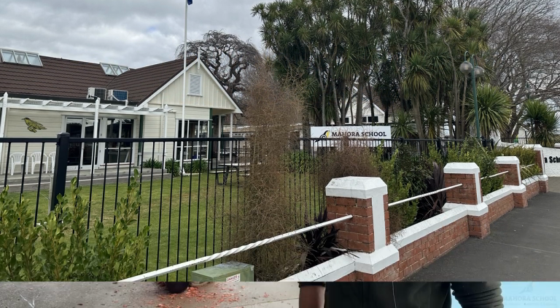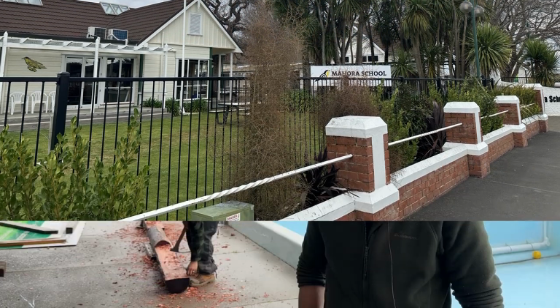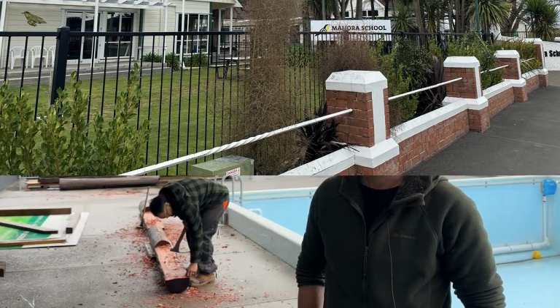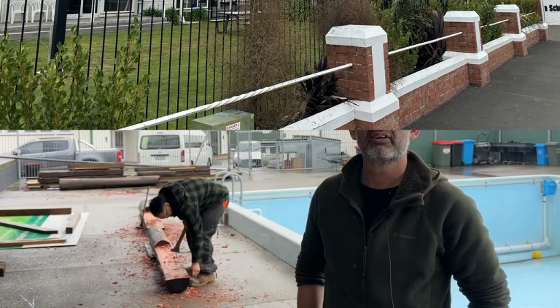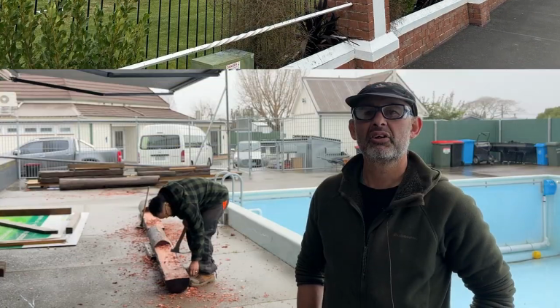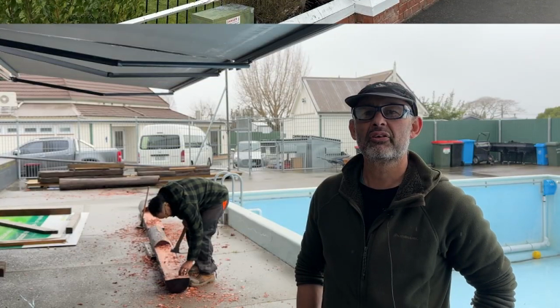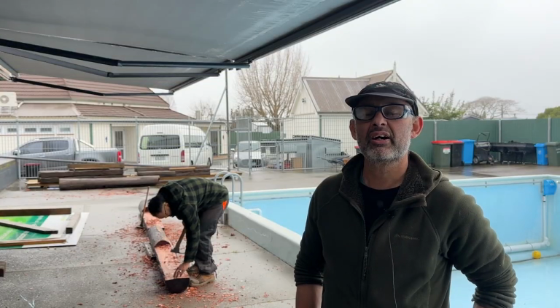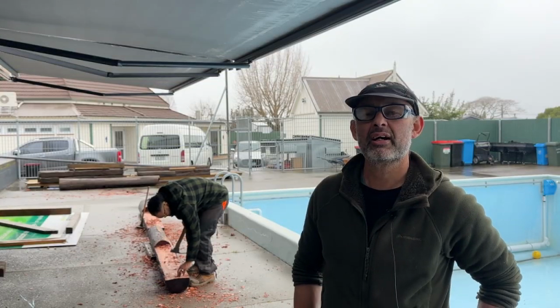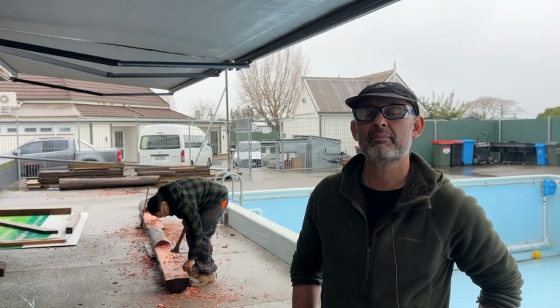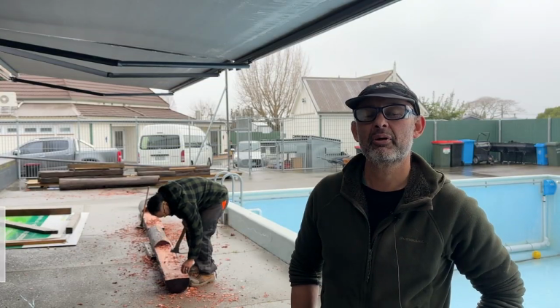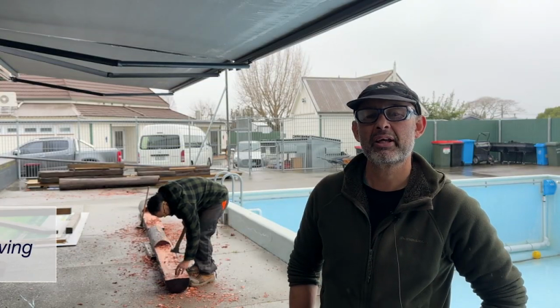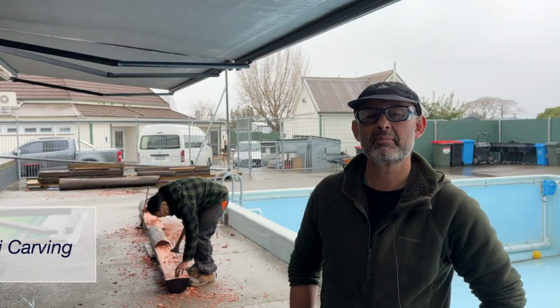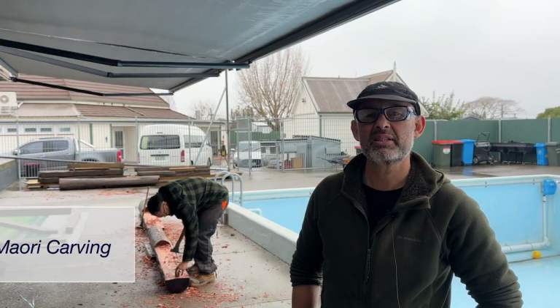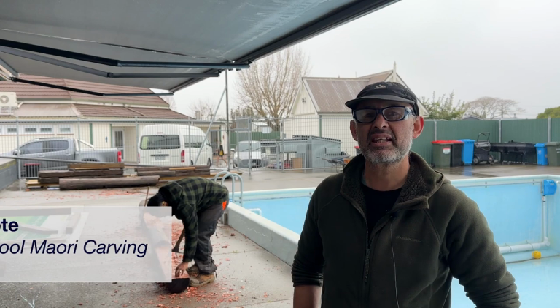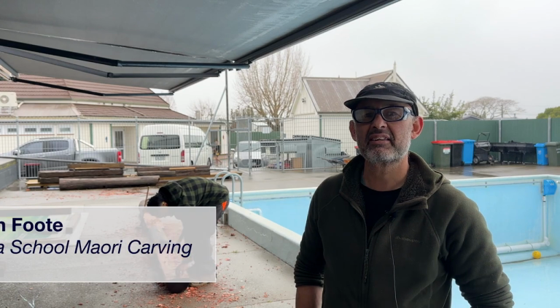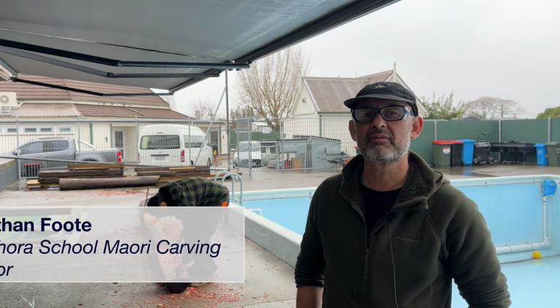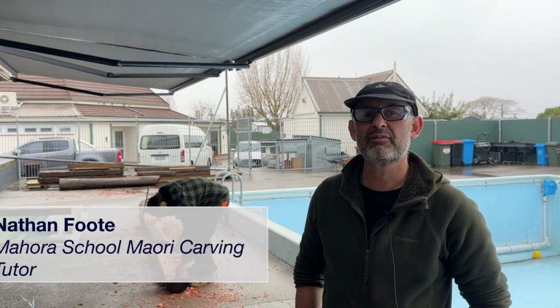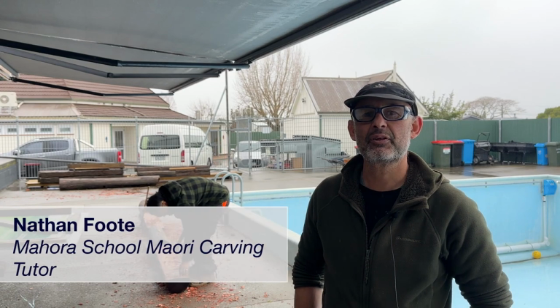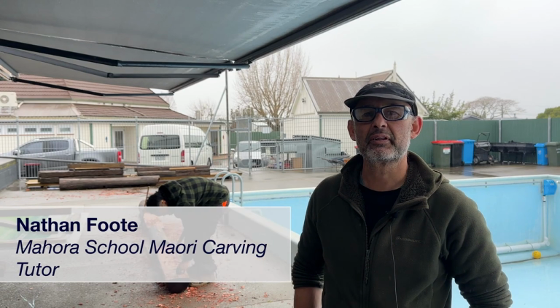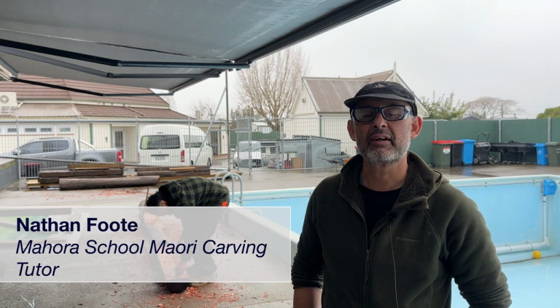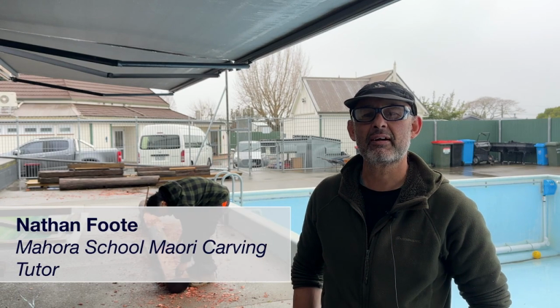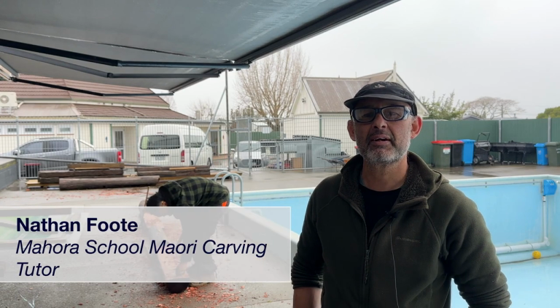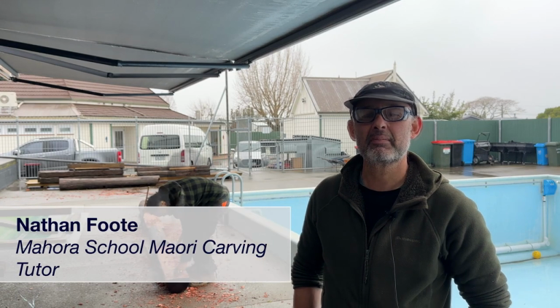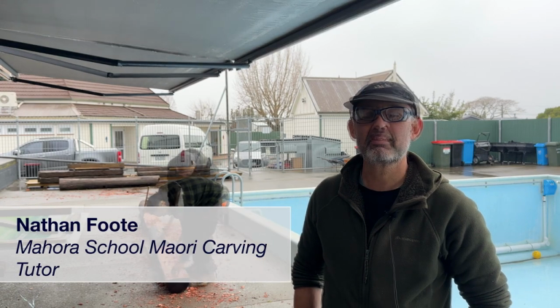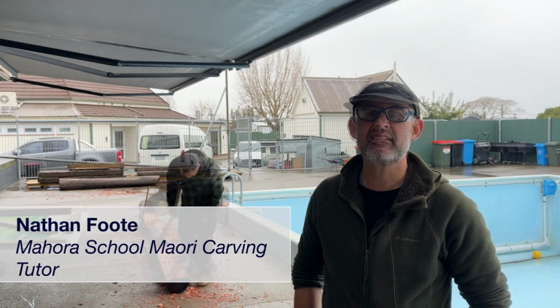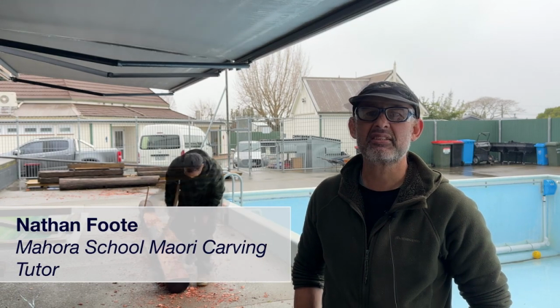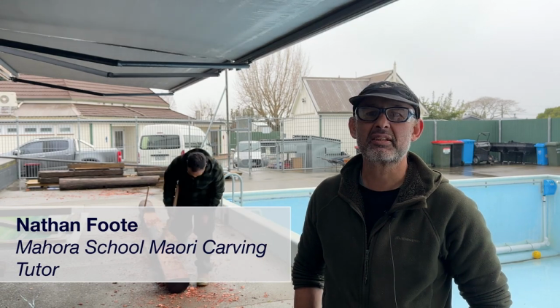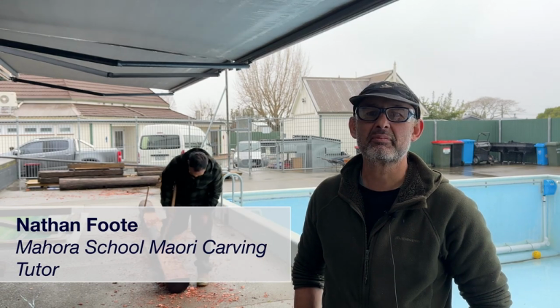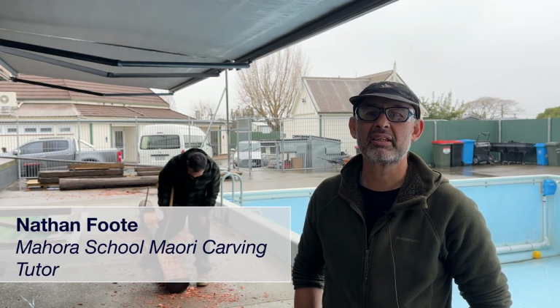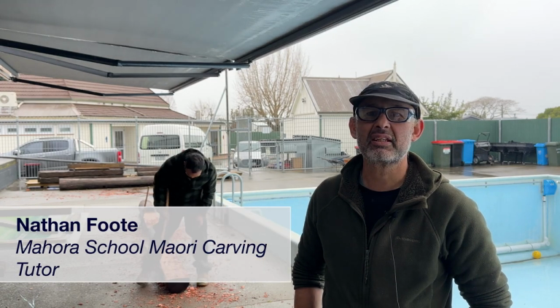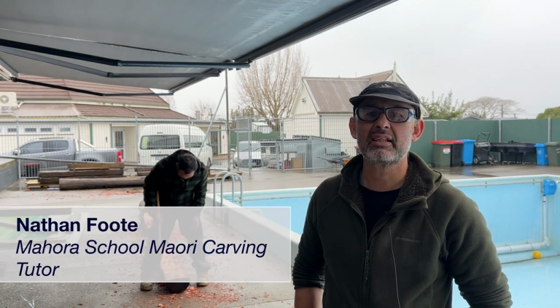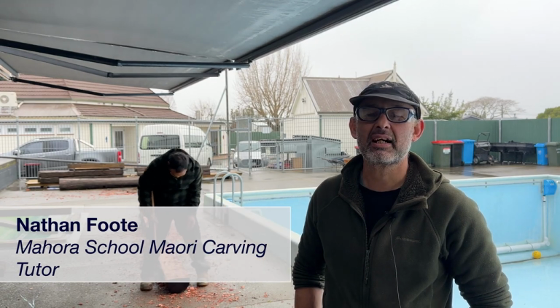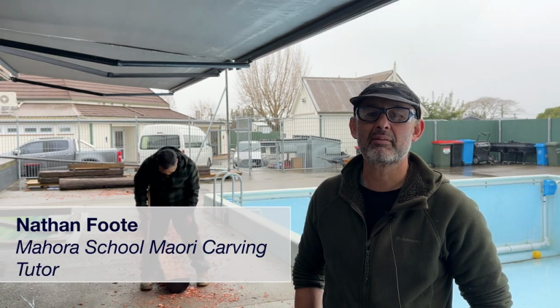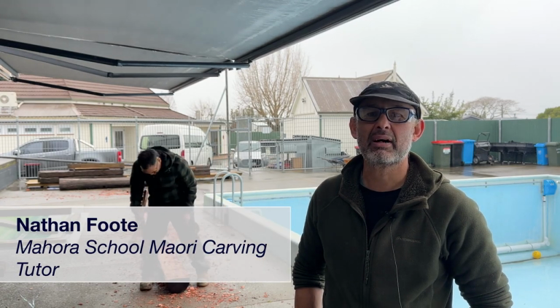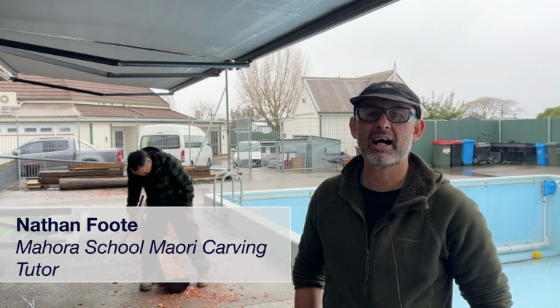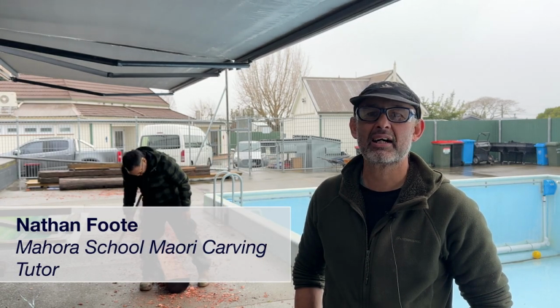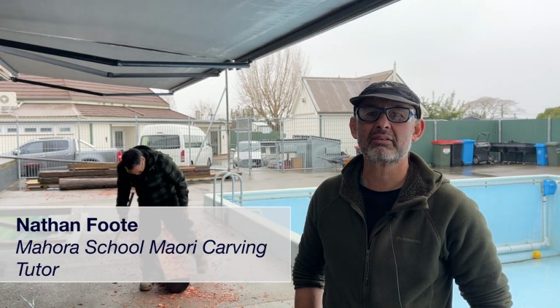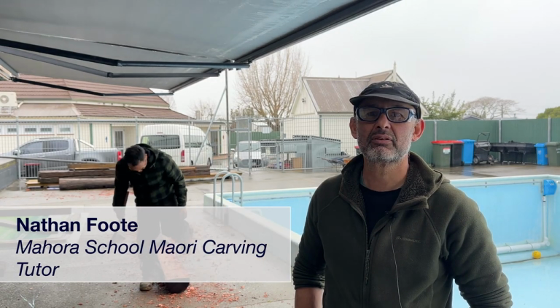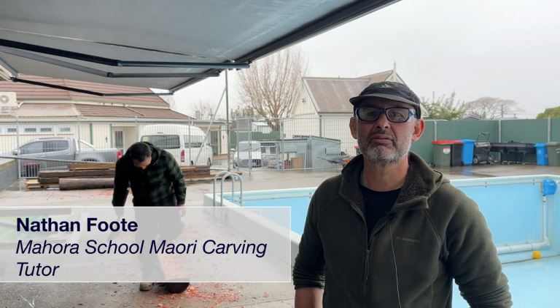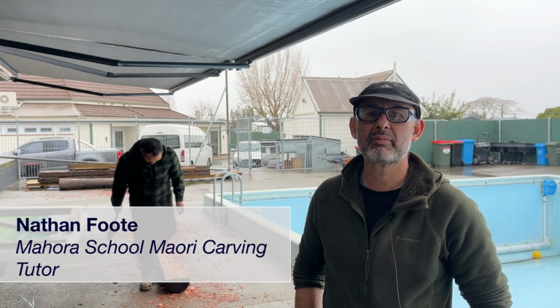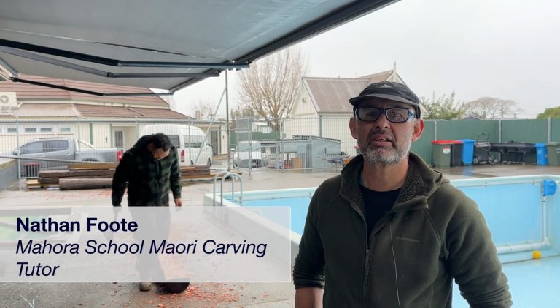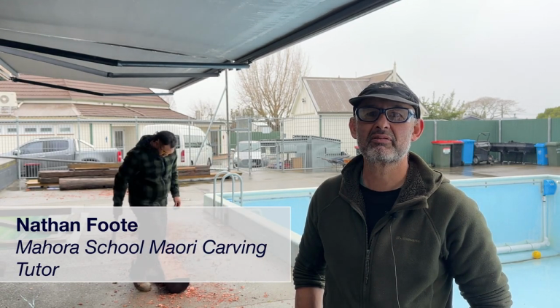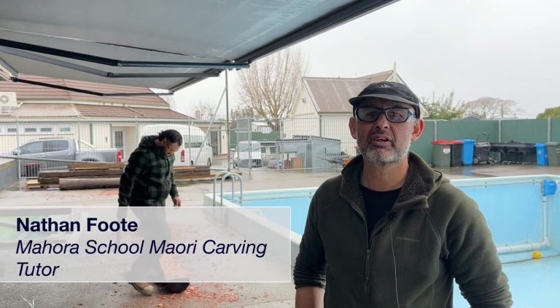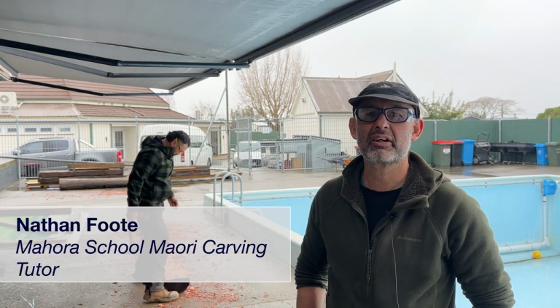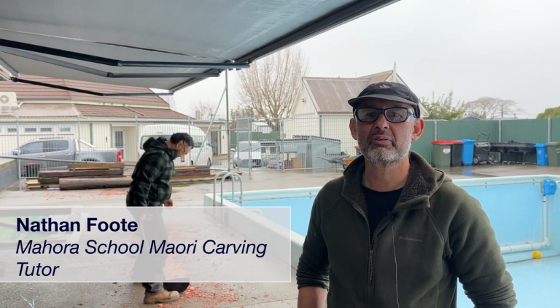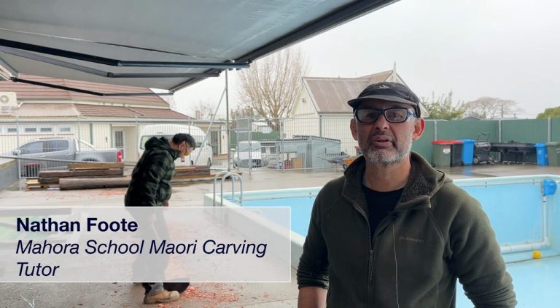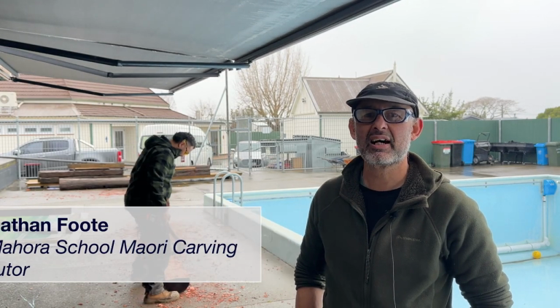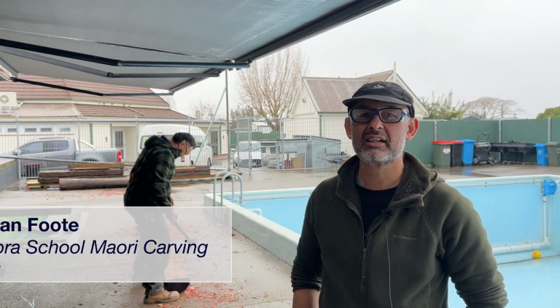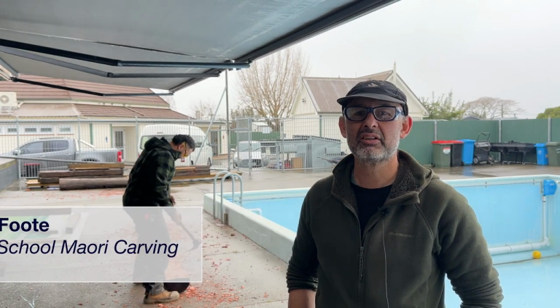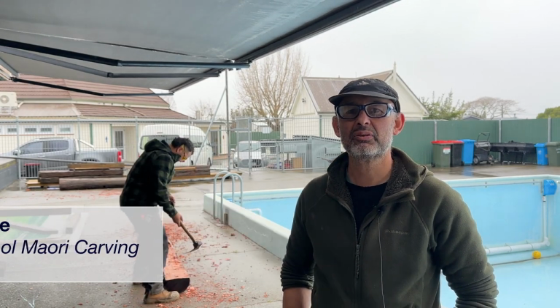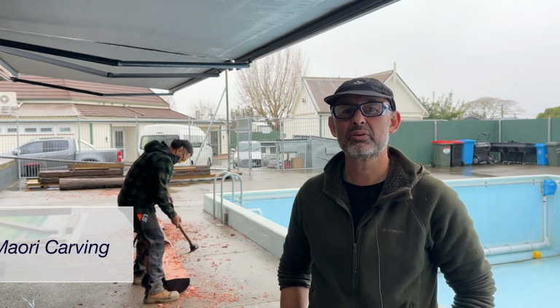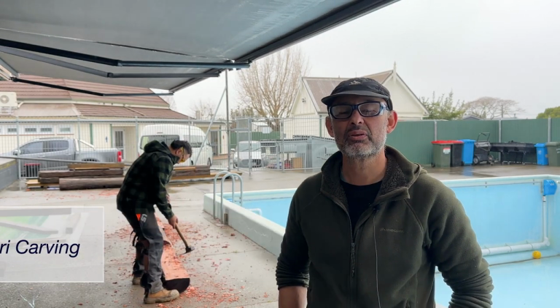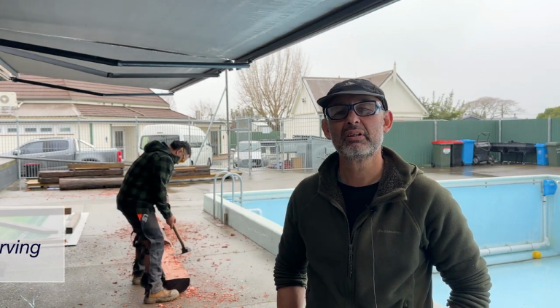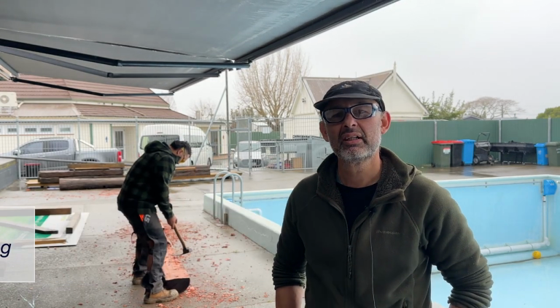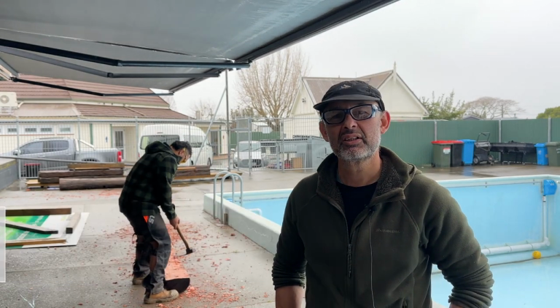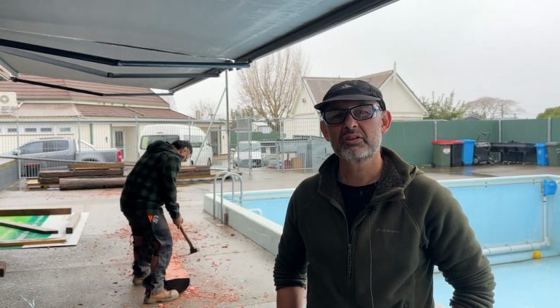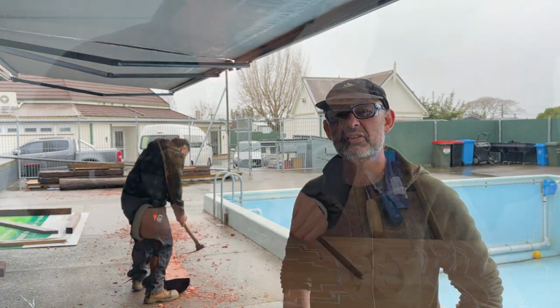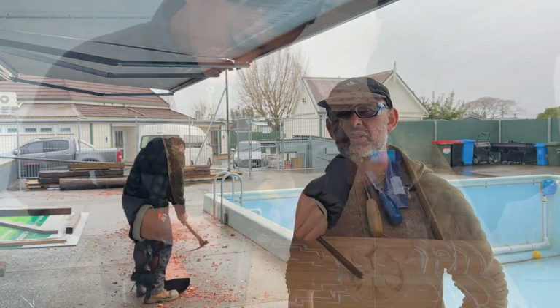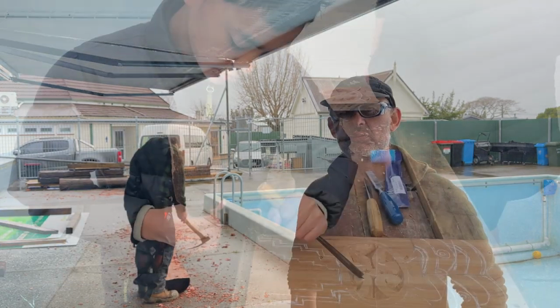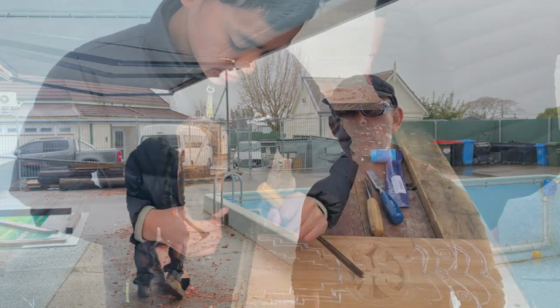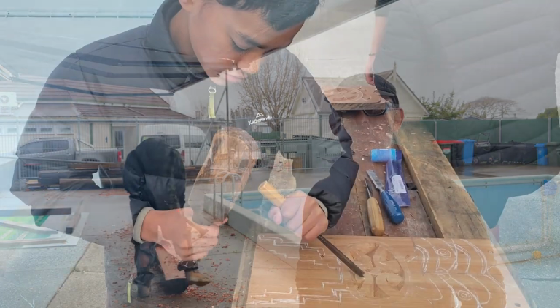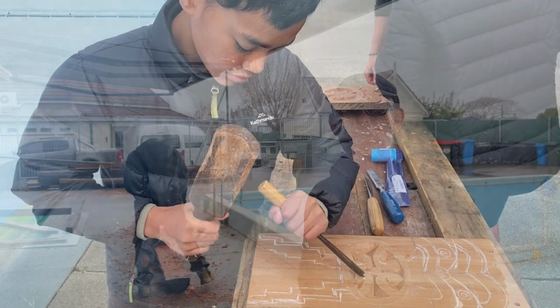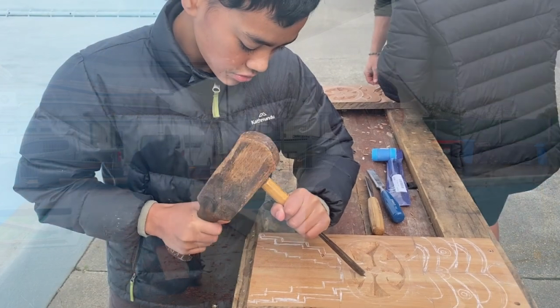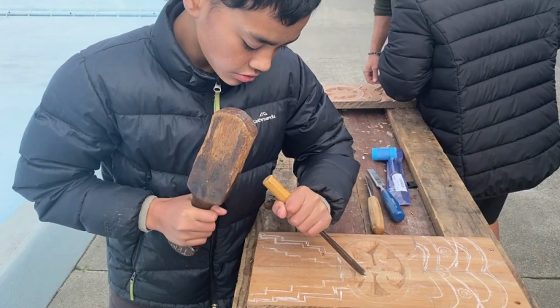Kia ora, my name is Nathan Foote. I'm teaching them the art of mahi whakairō rākau, or traditional Māori carving.